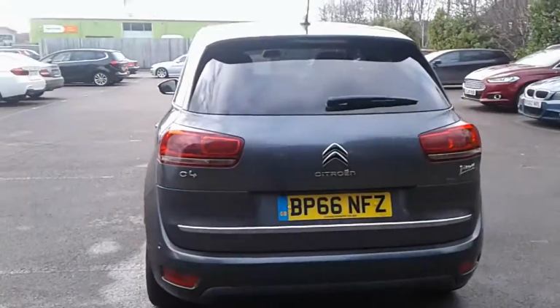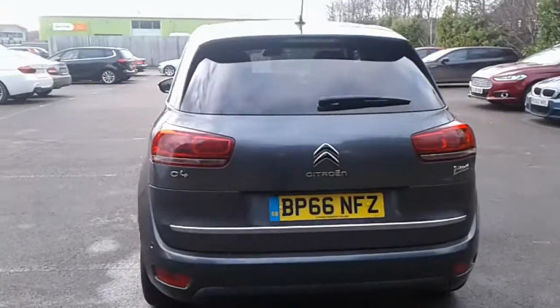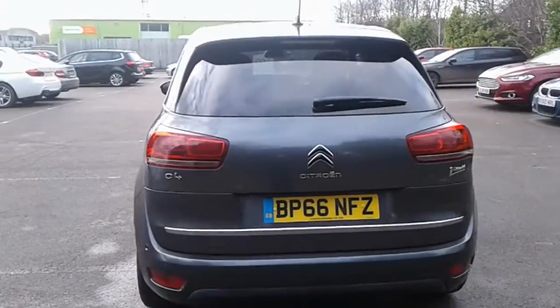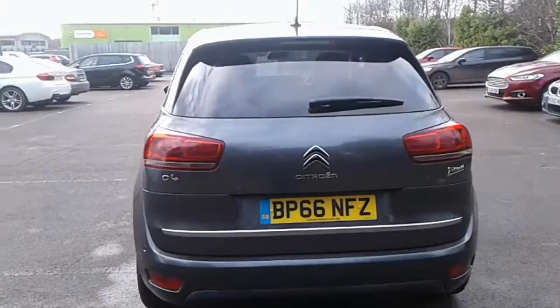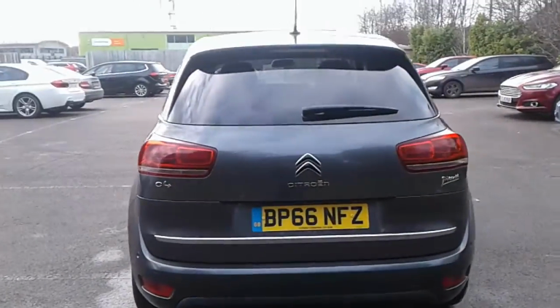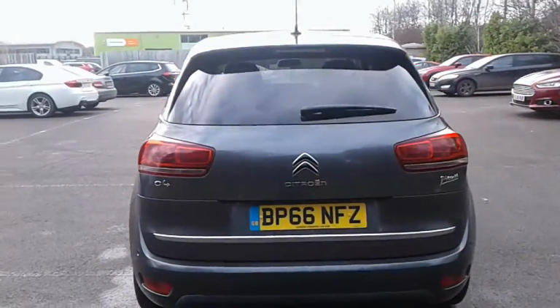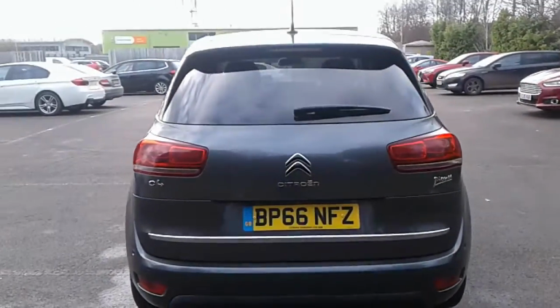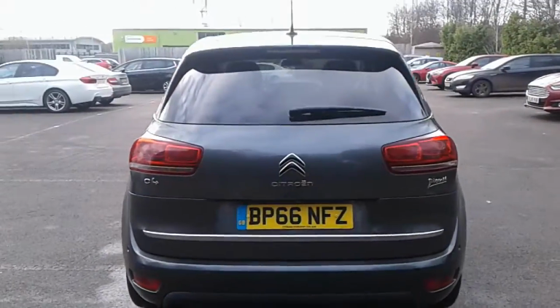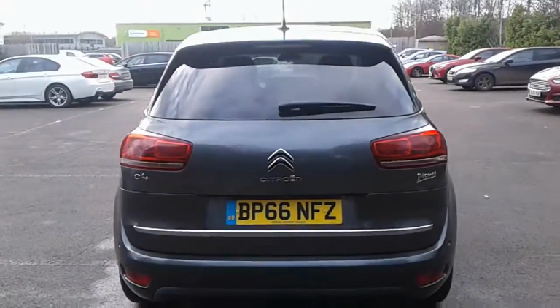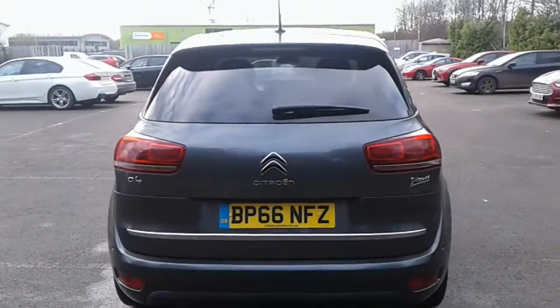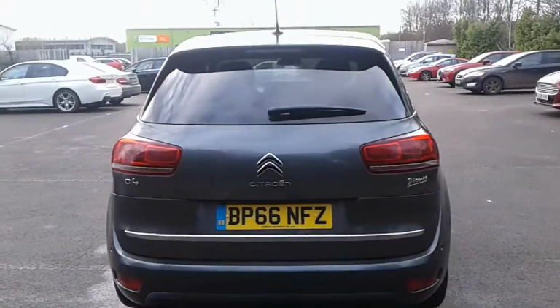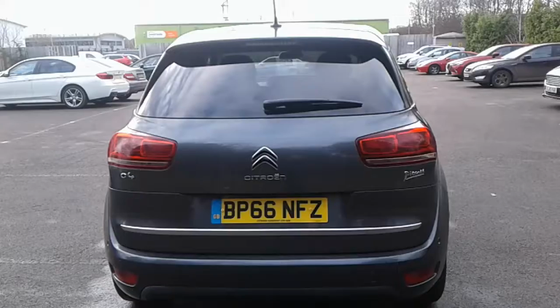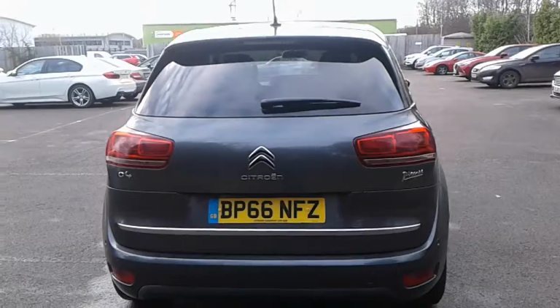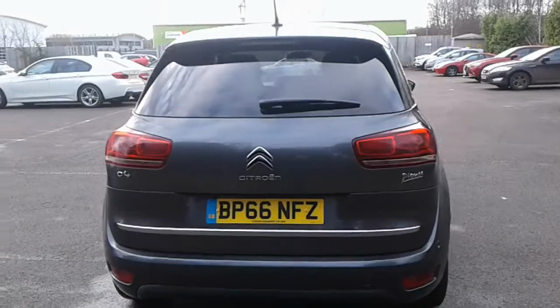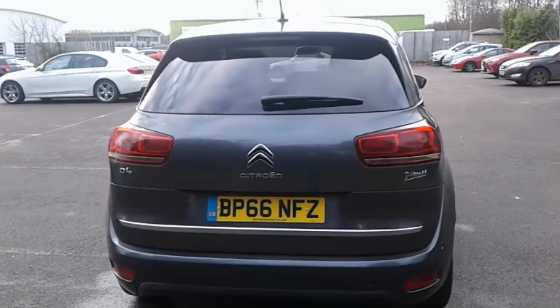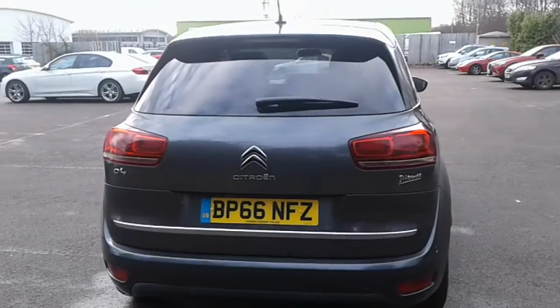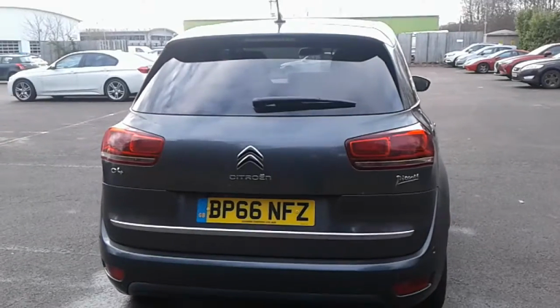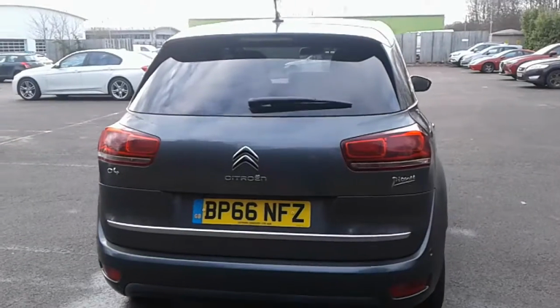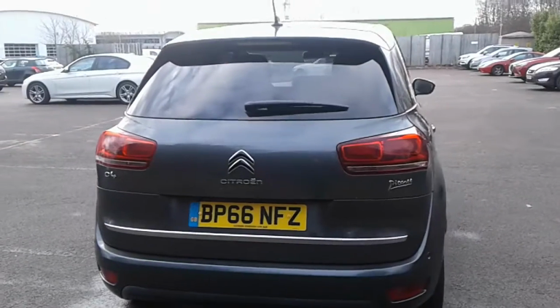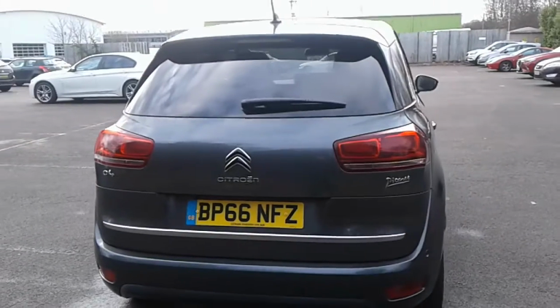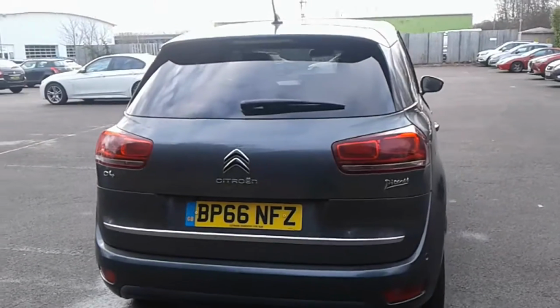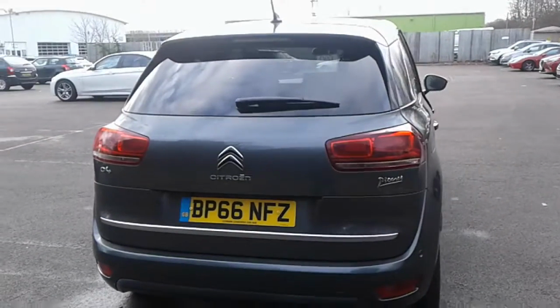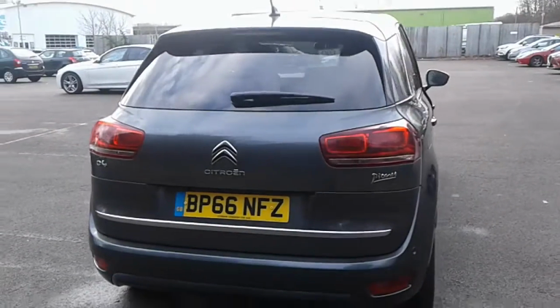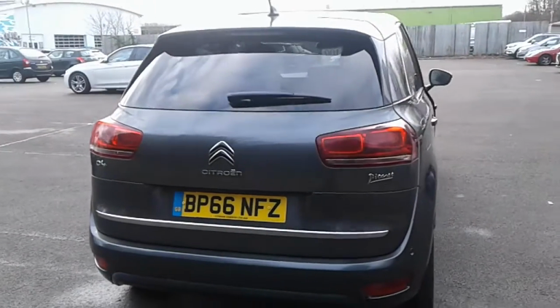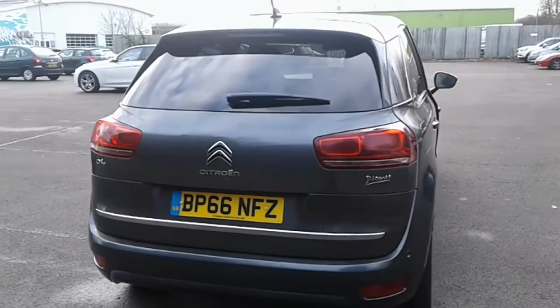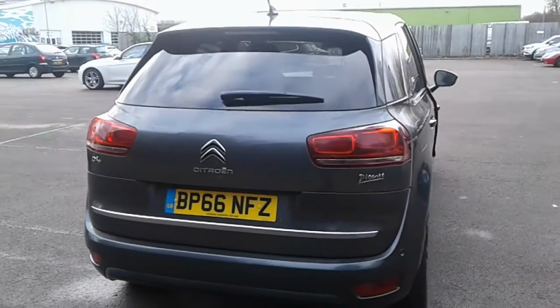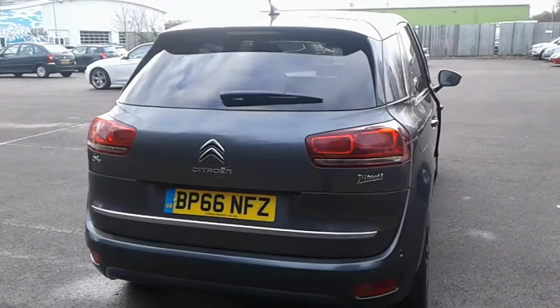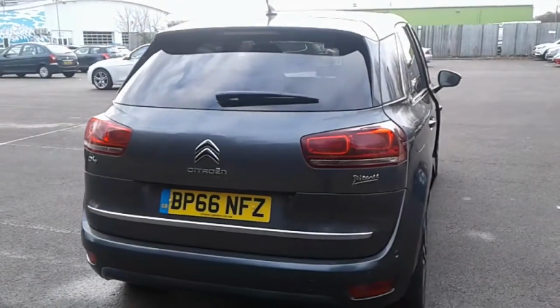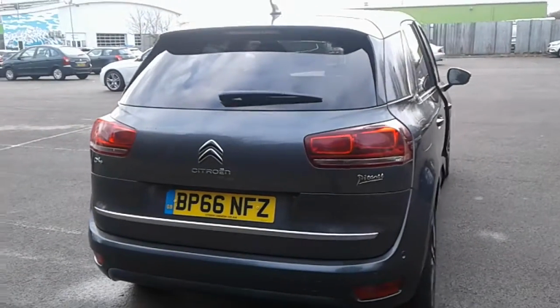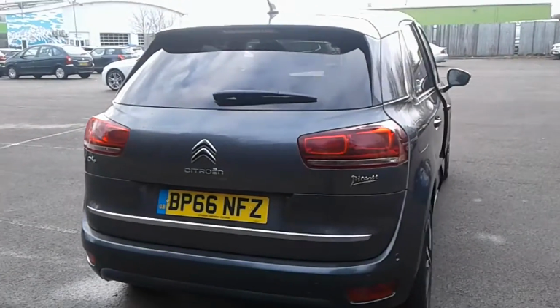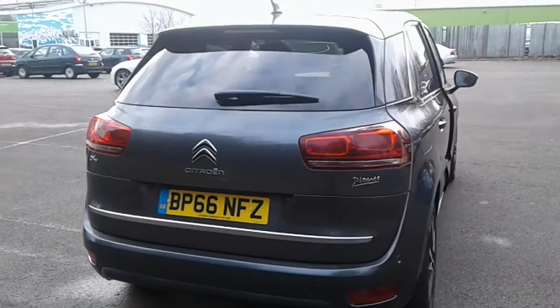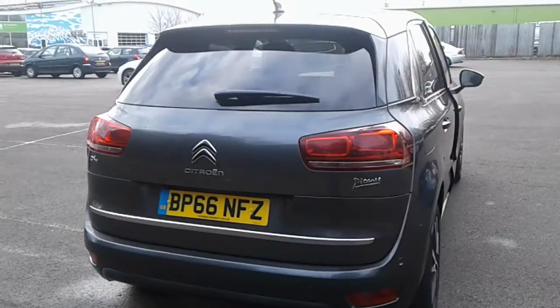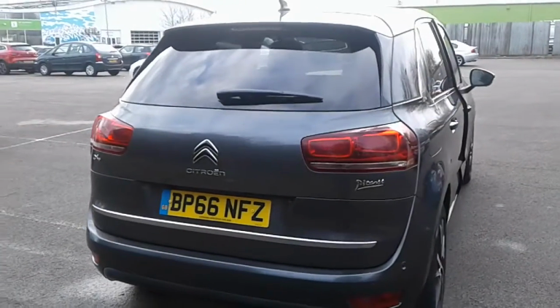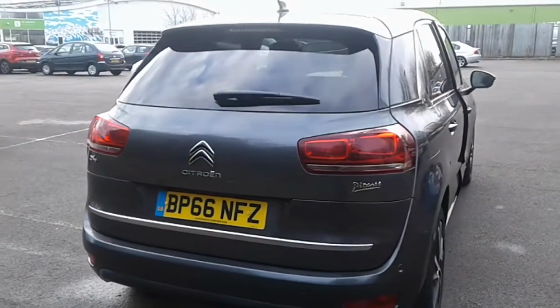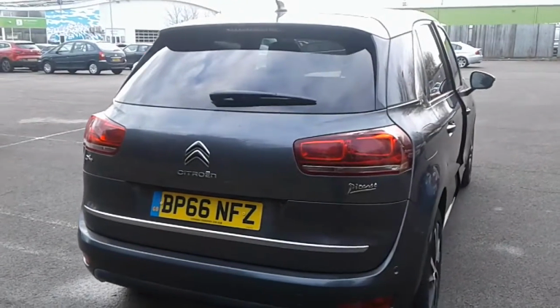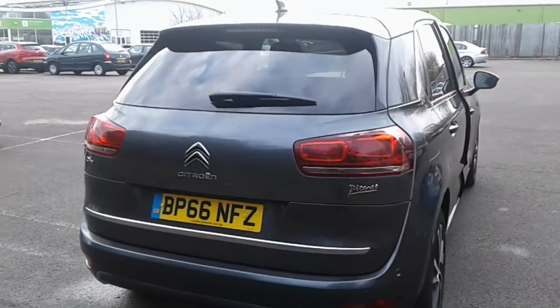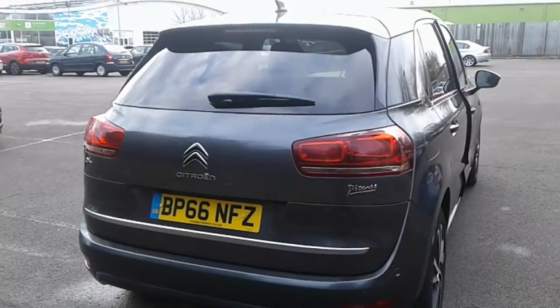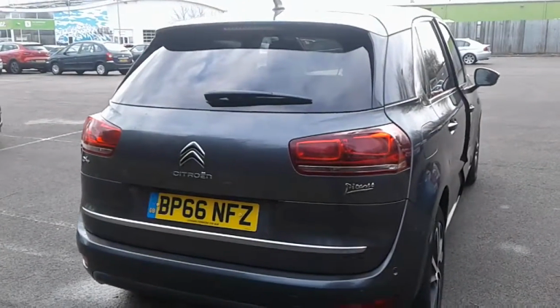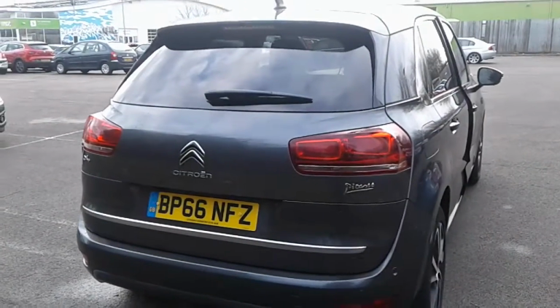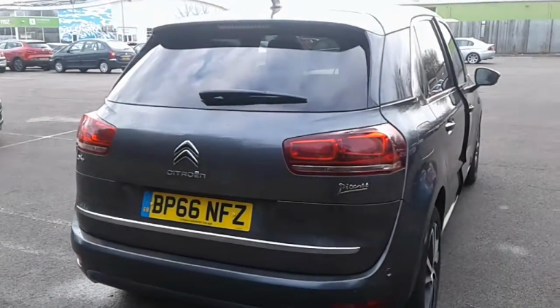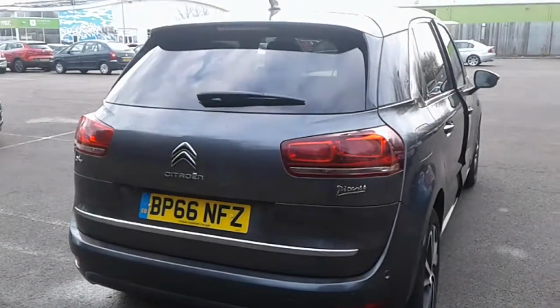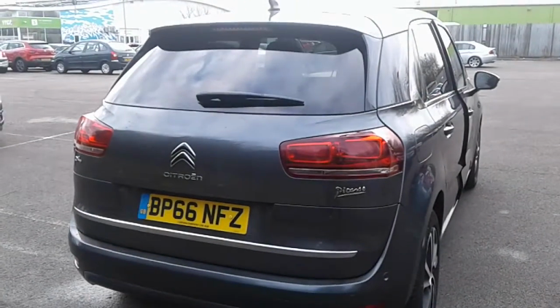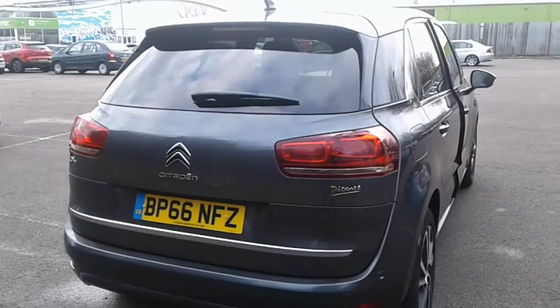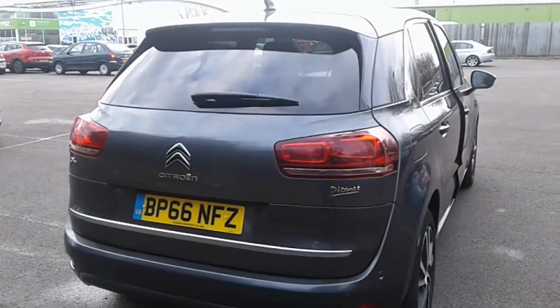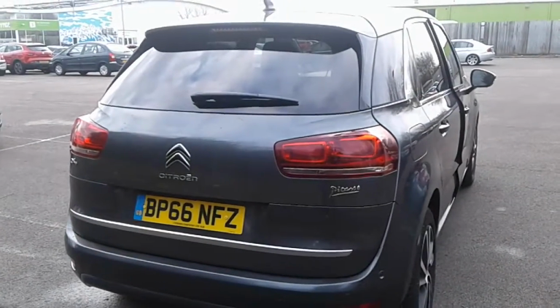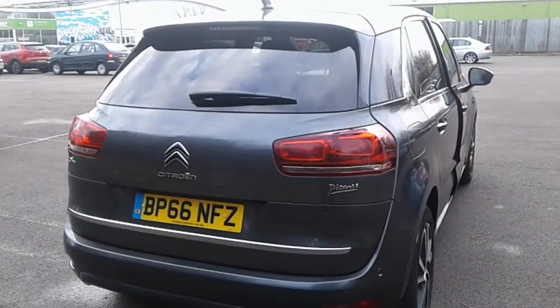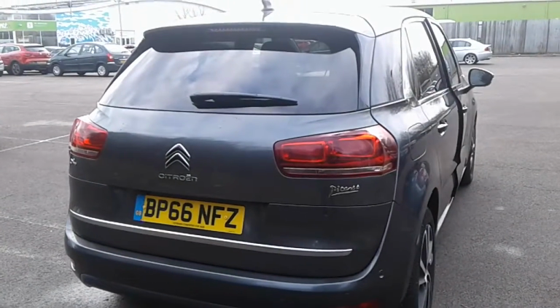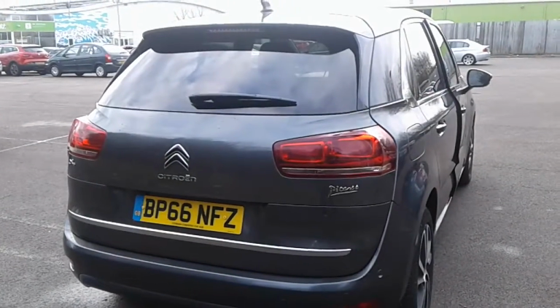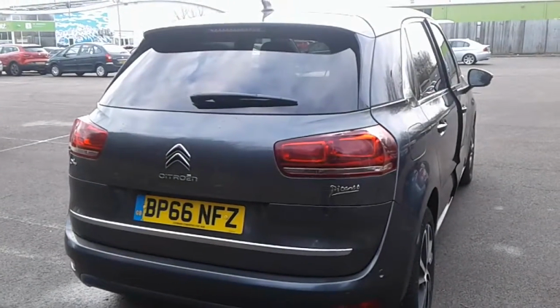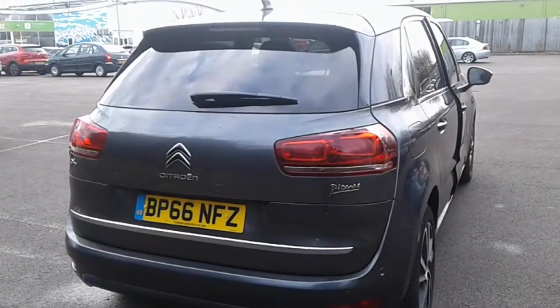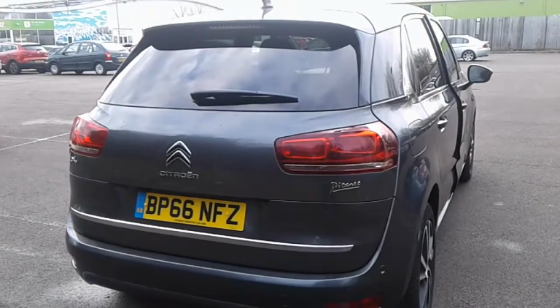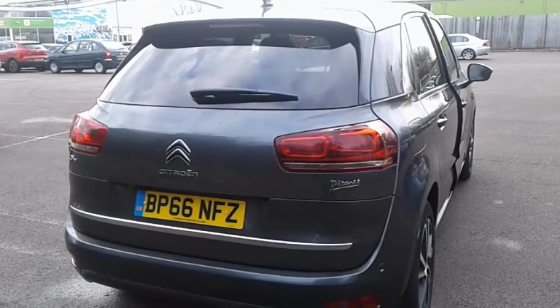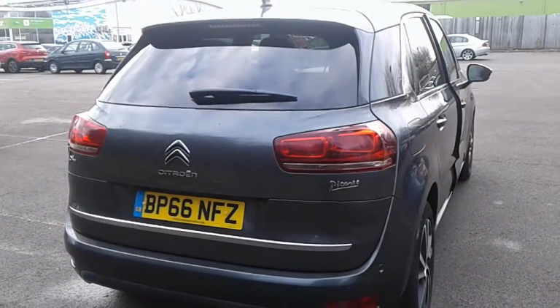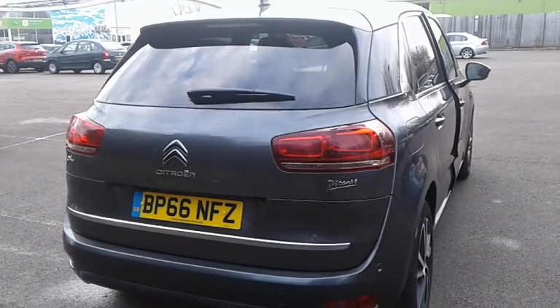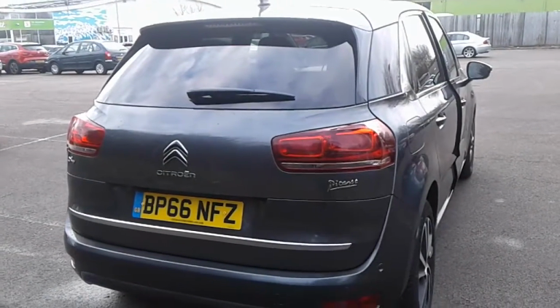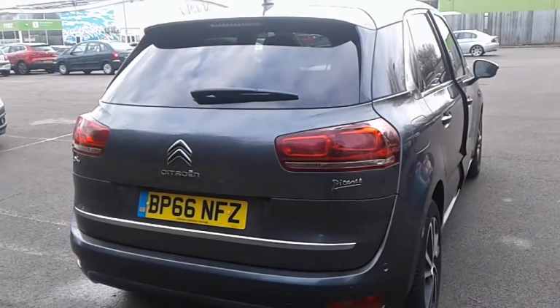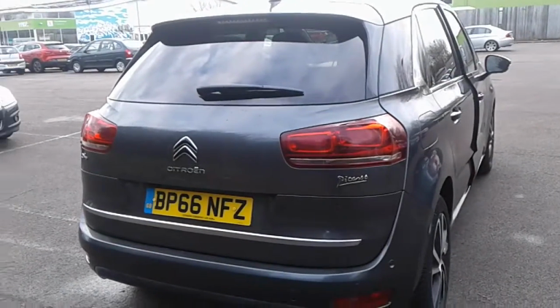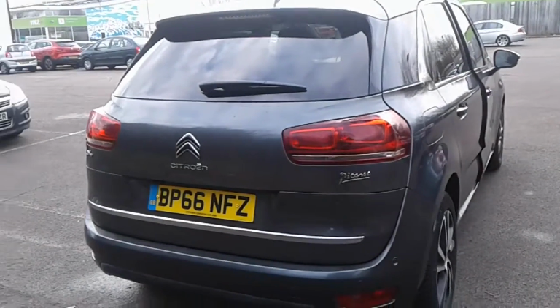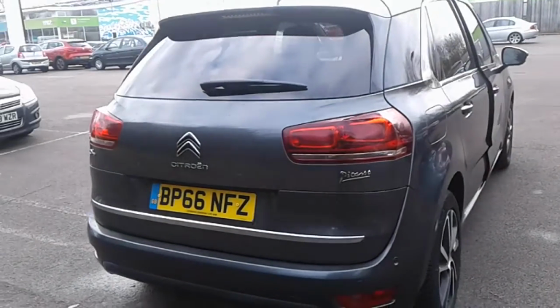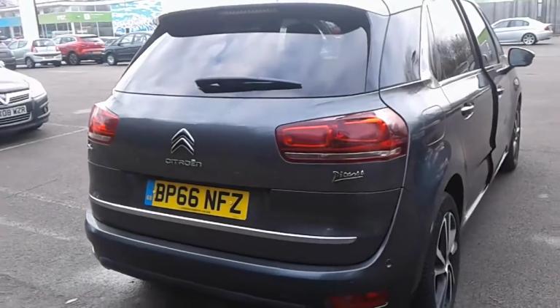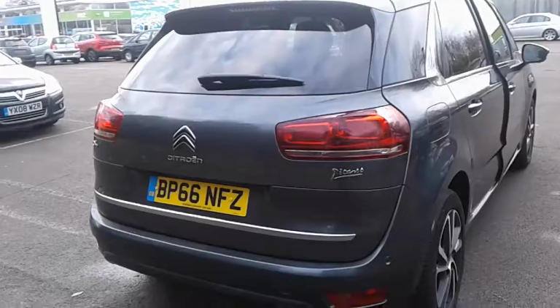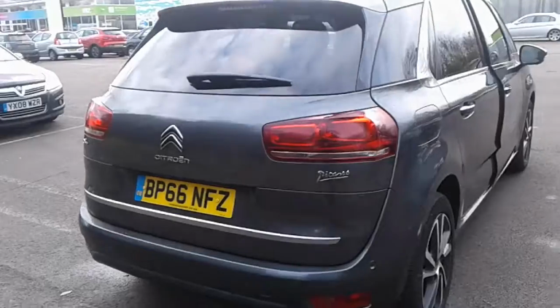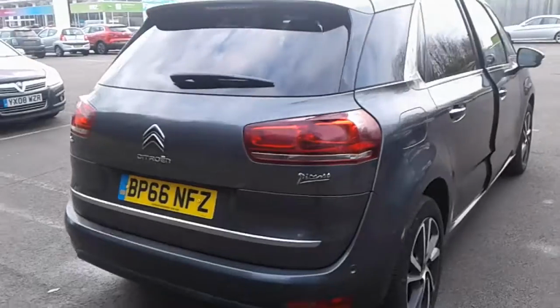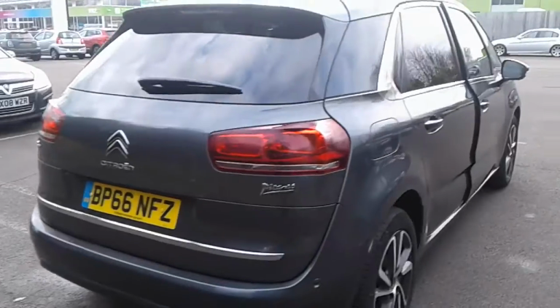There is a large boot in the C4 Picasso, plenty of room for the weekly shopping. If you do need more space, each of the three rear seats does fold down individually.